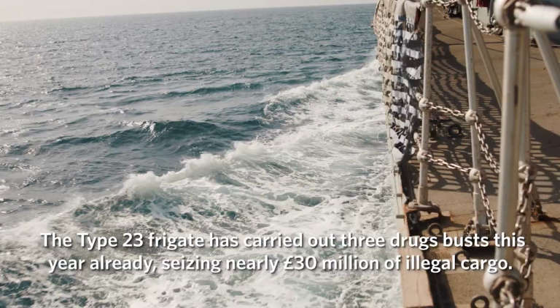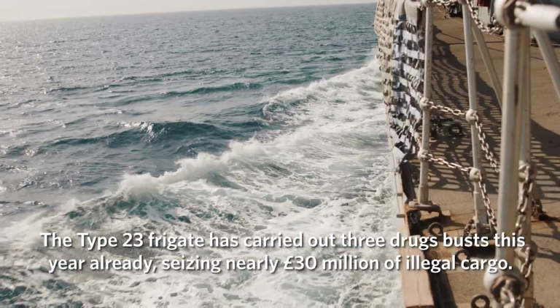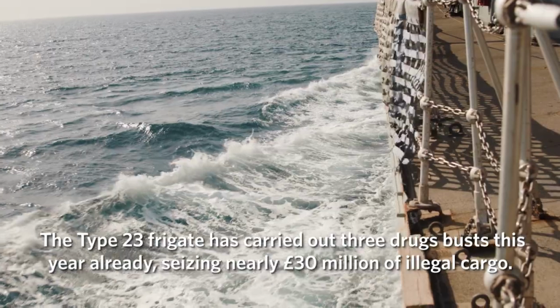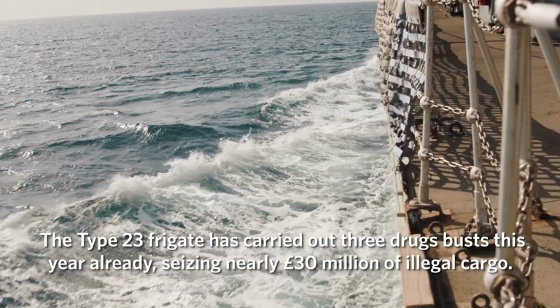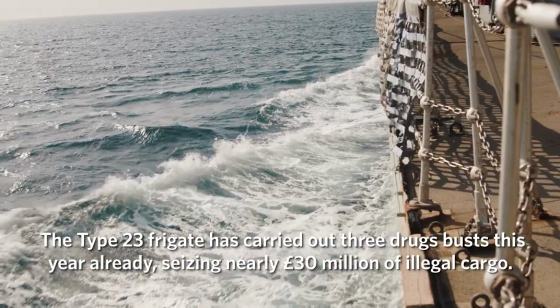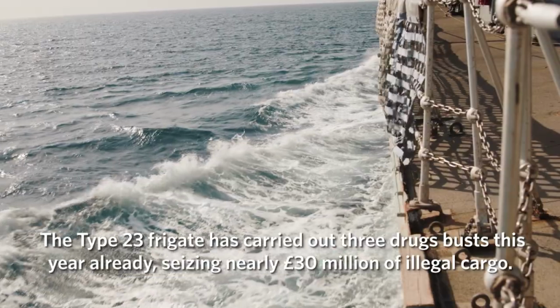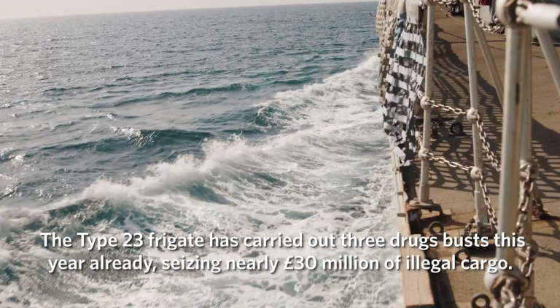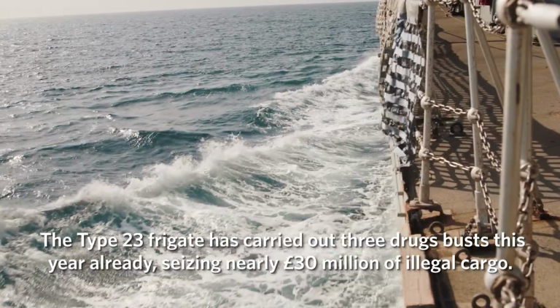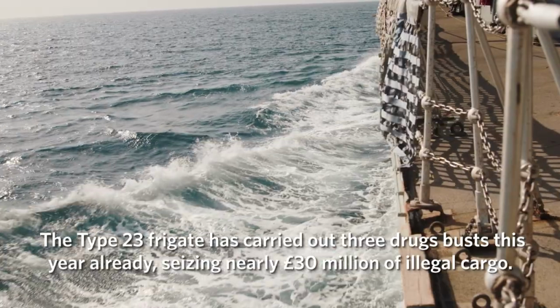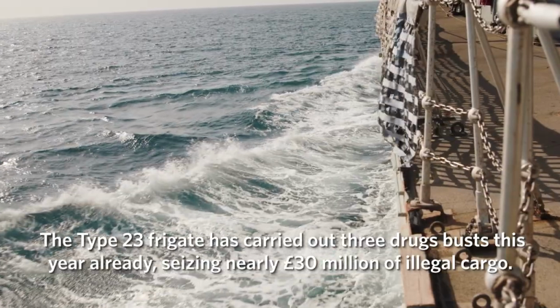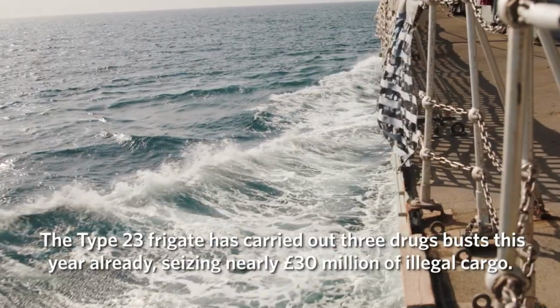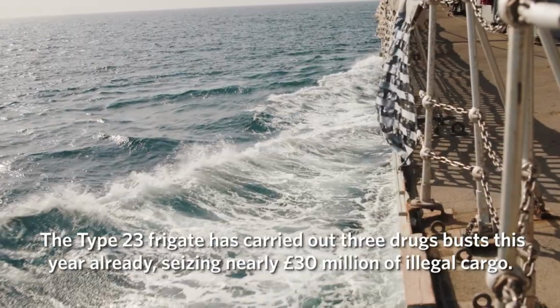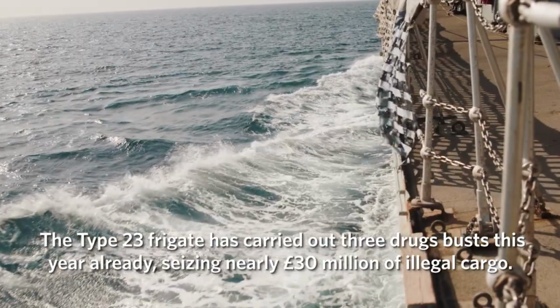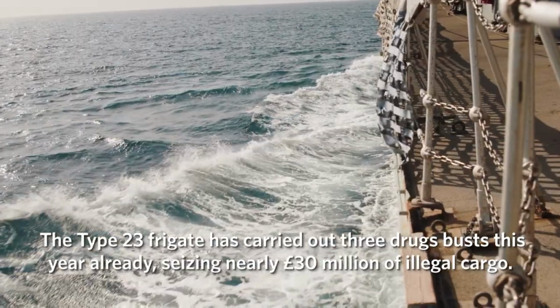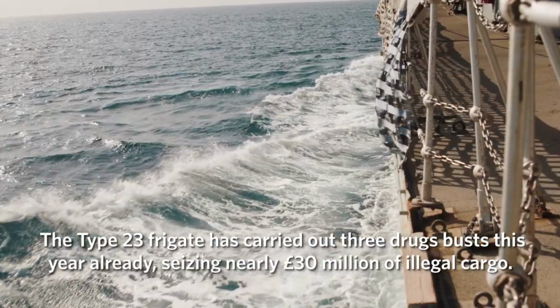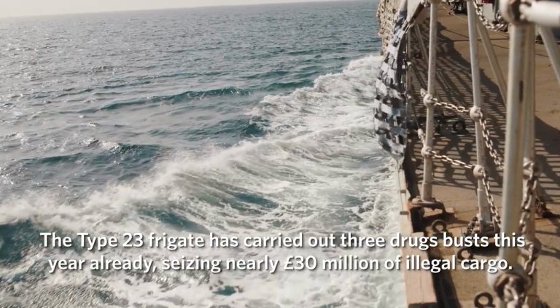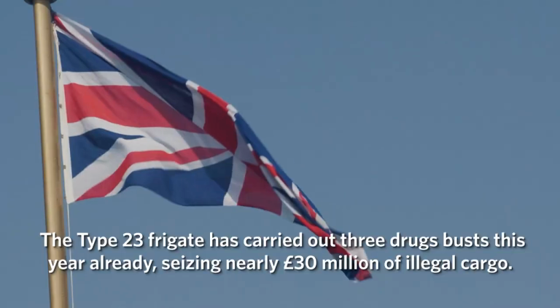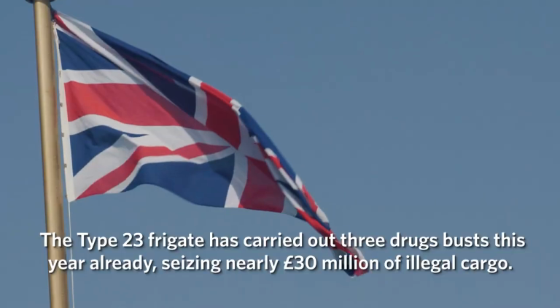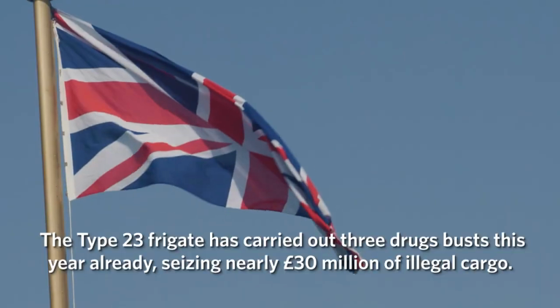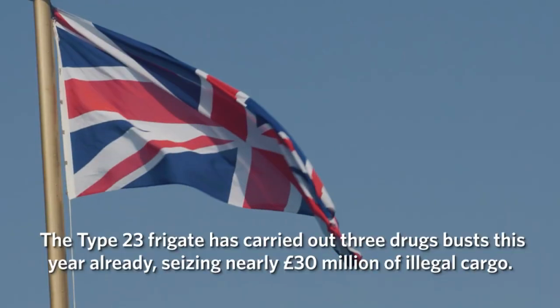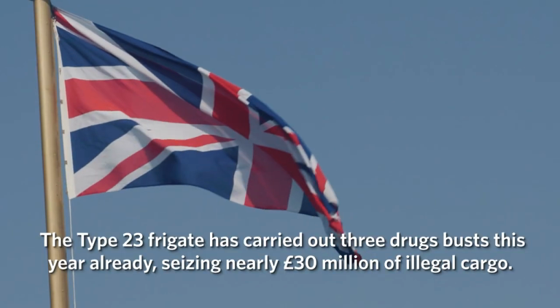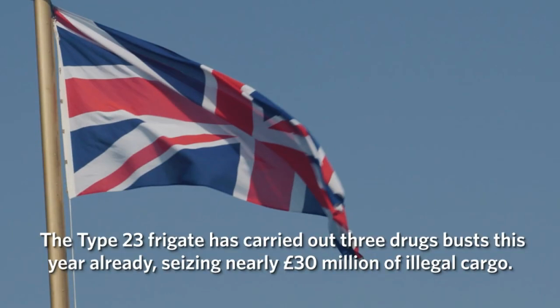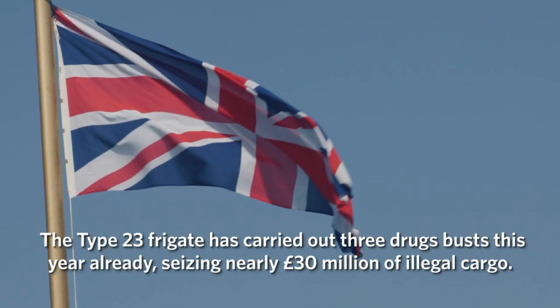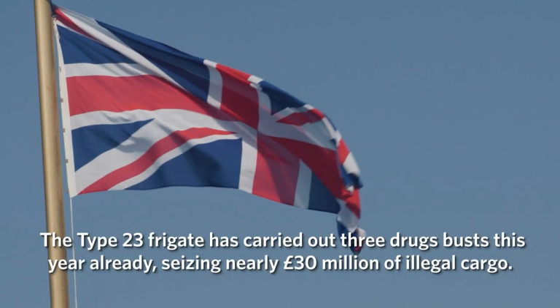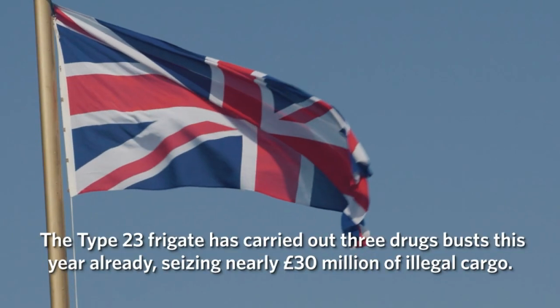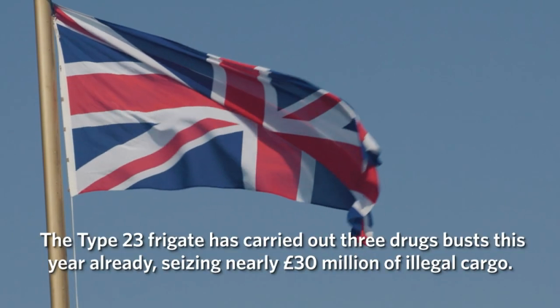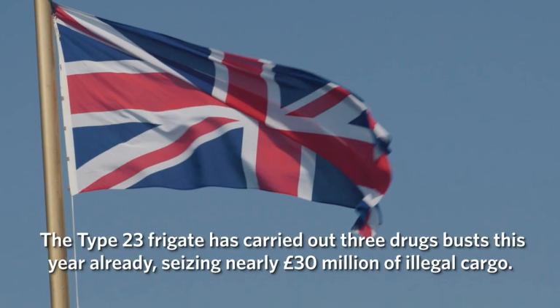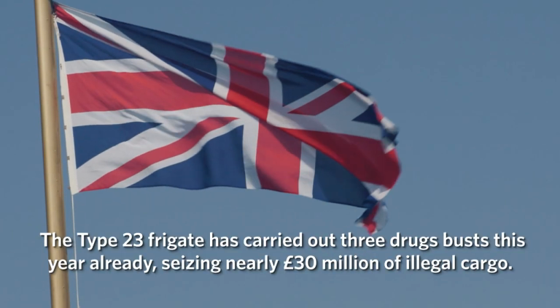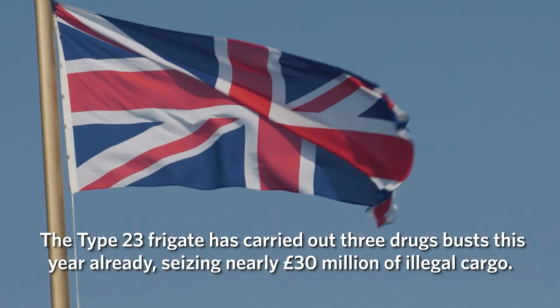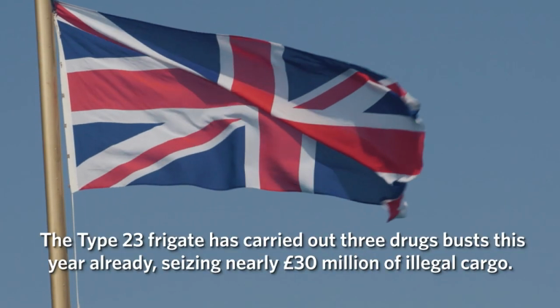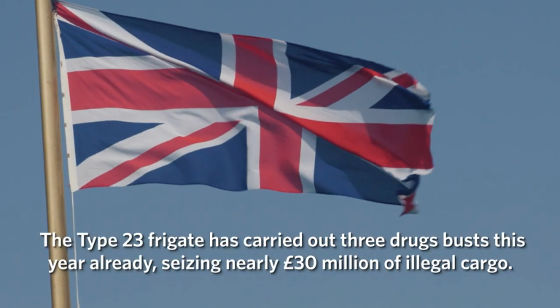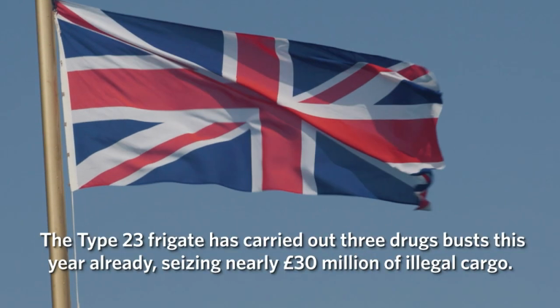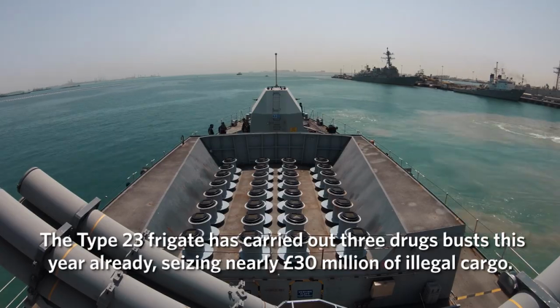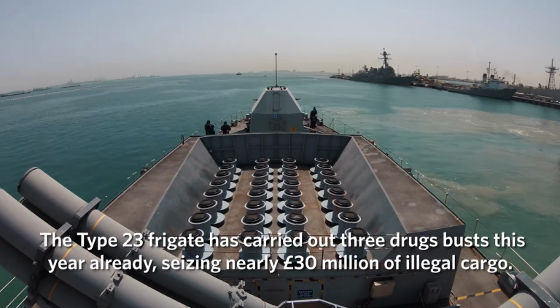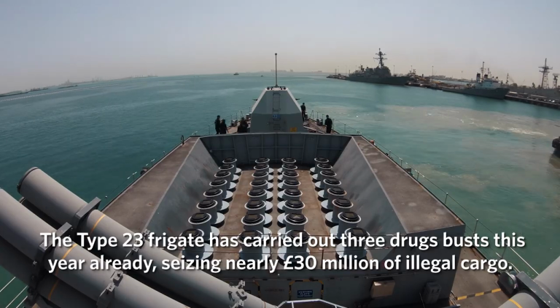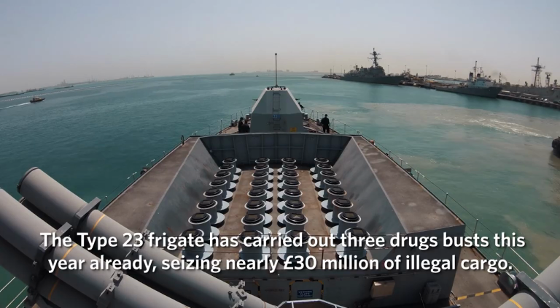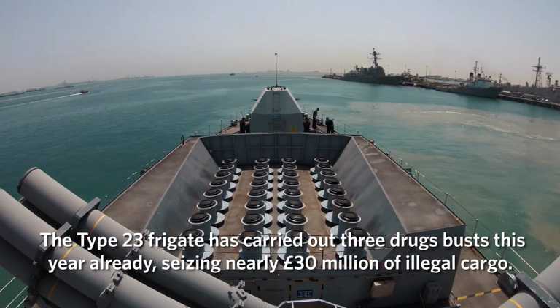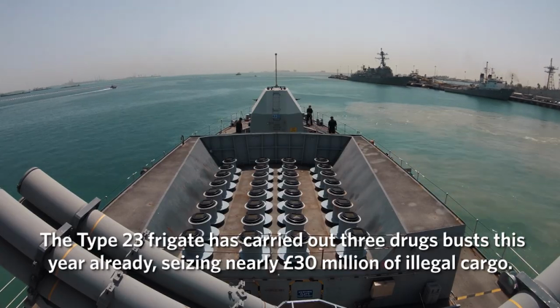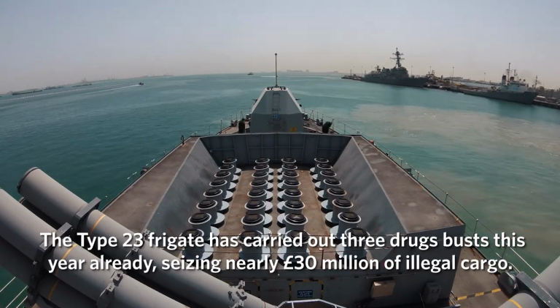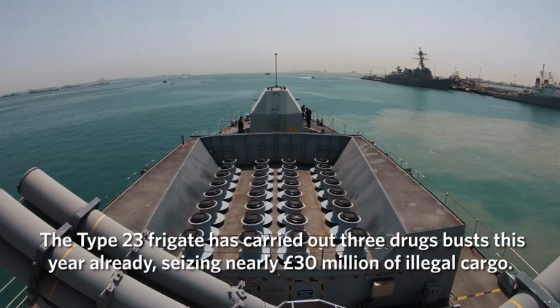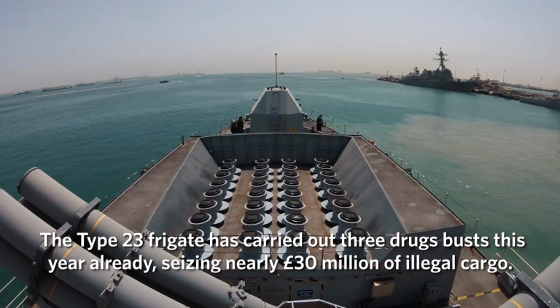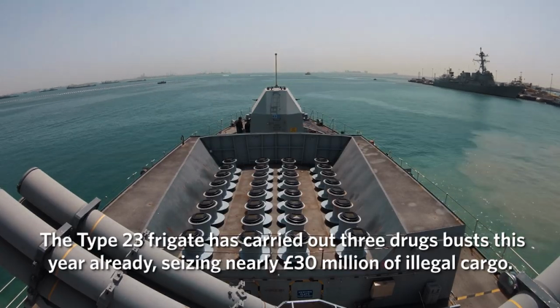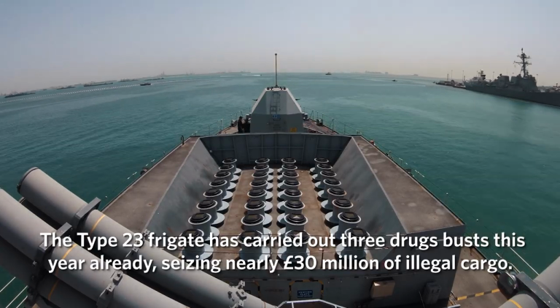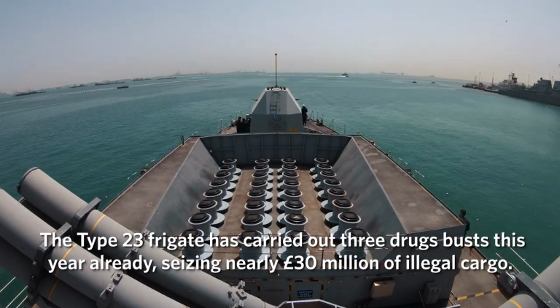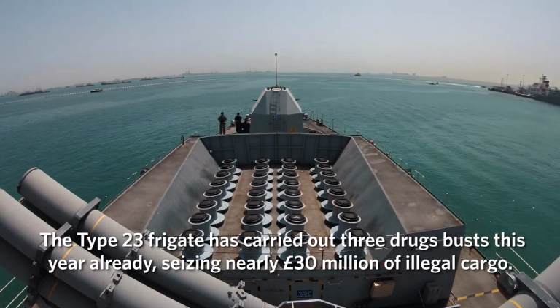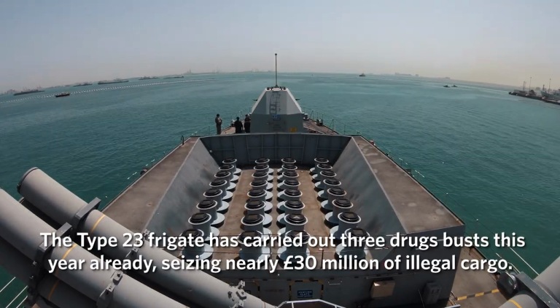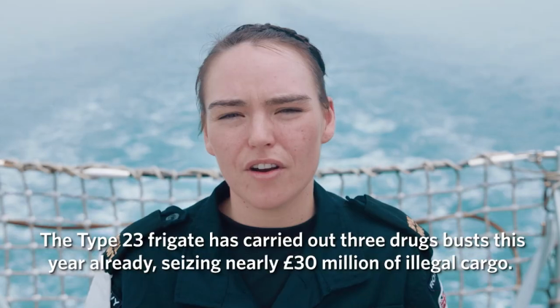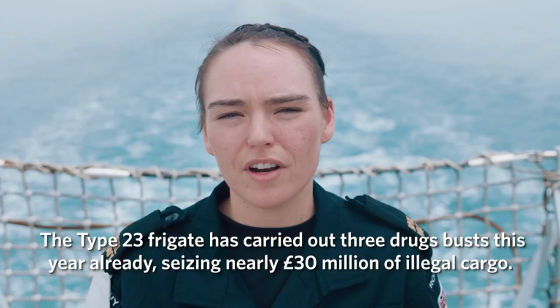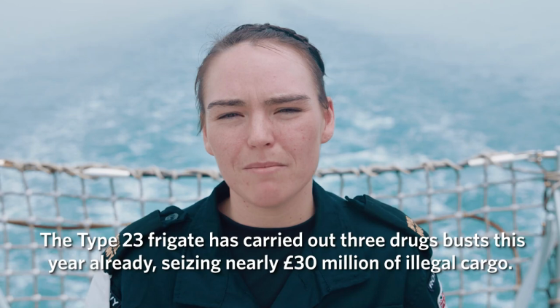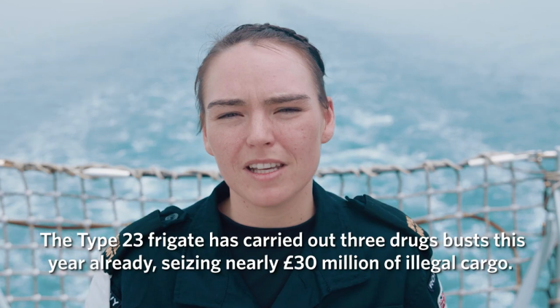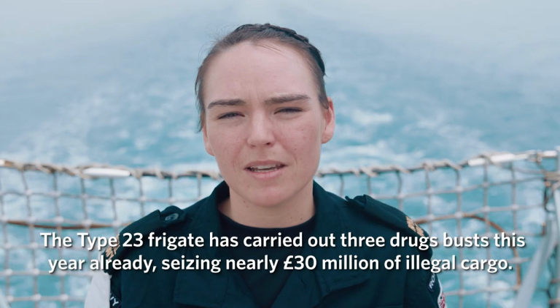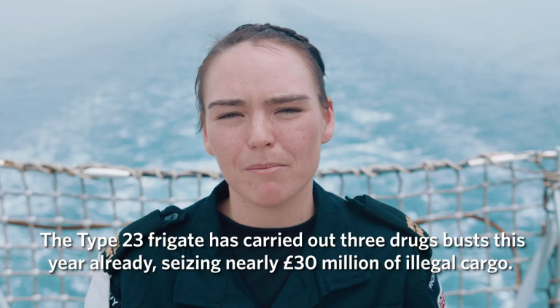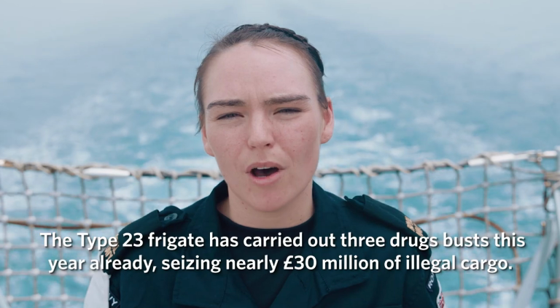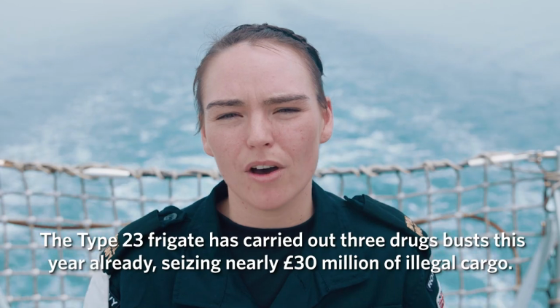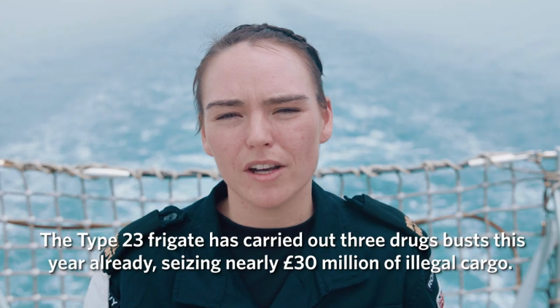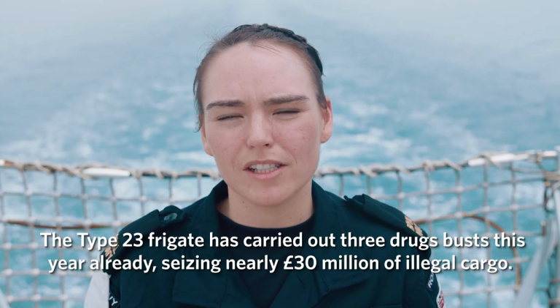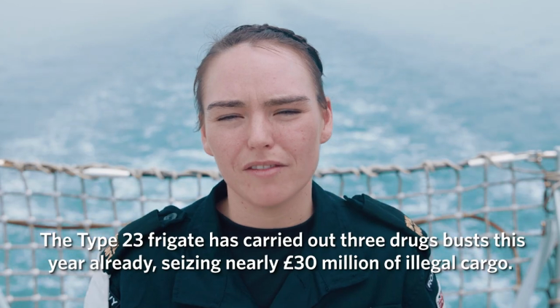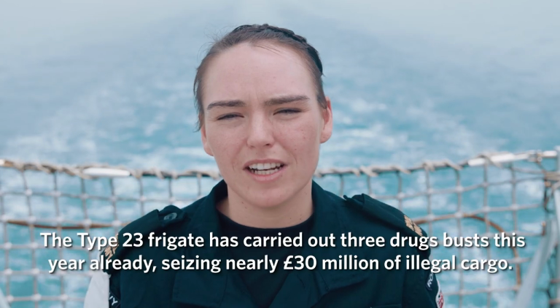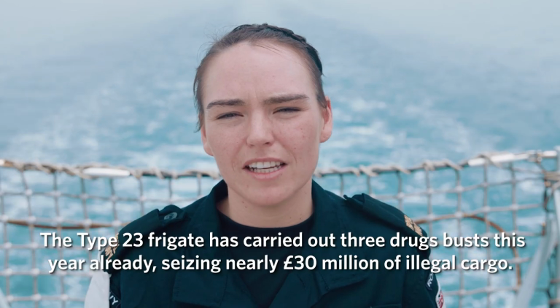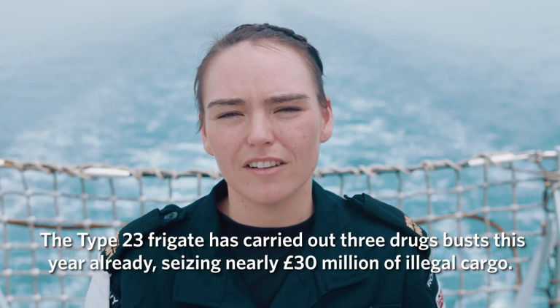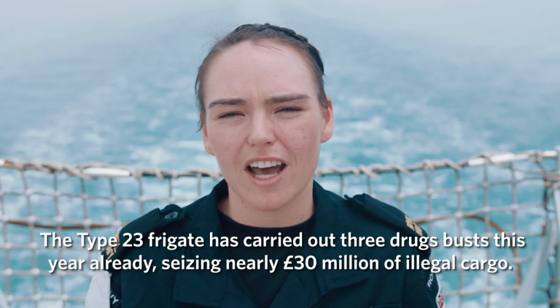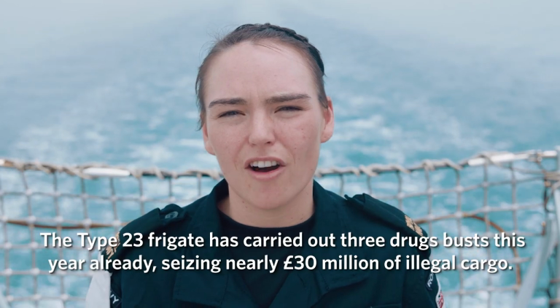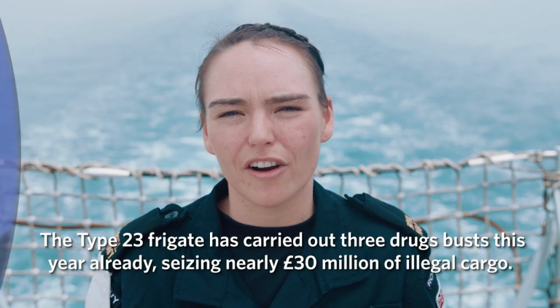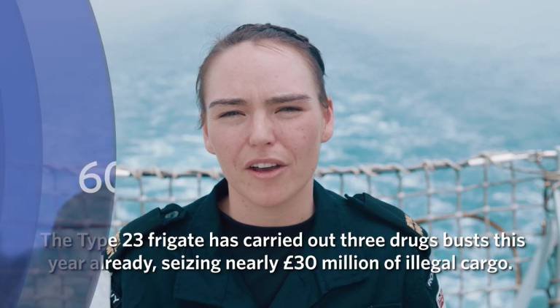The Type 23 frigate has carried out three drugs busts this year already, seizing nearly 30 million pounds of illegal cargo.